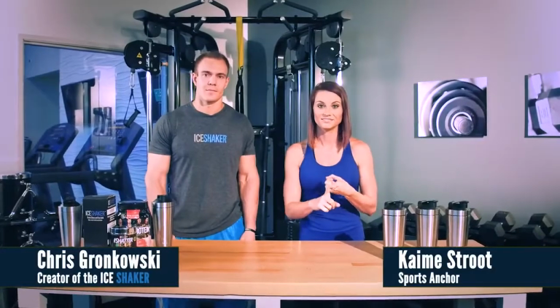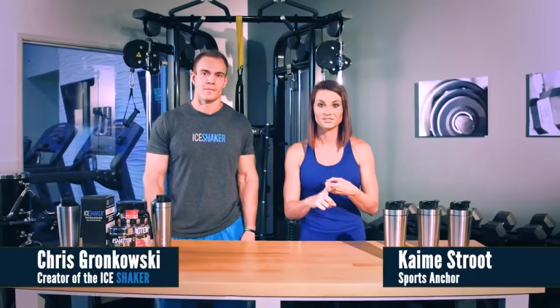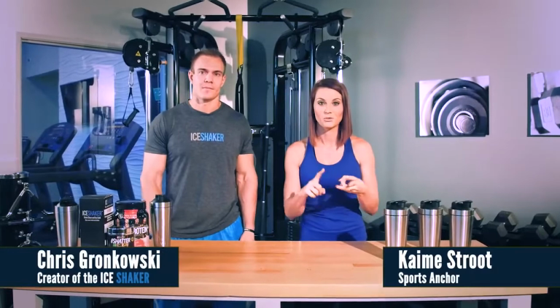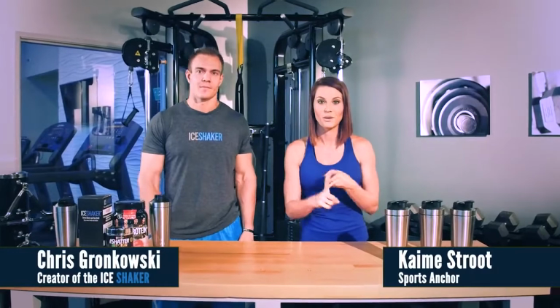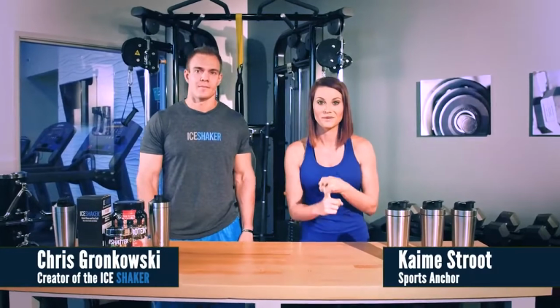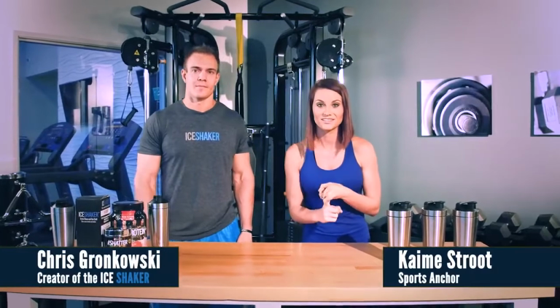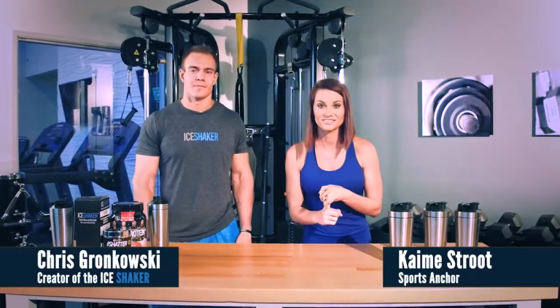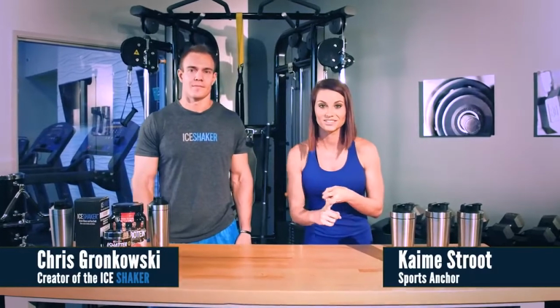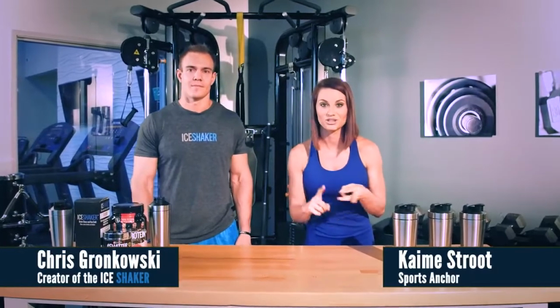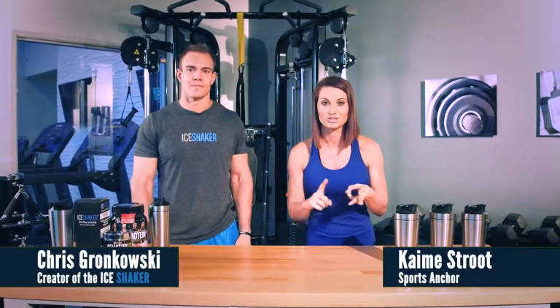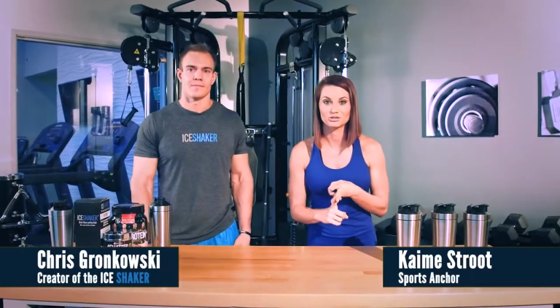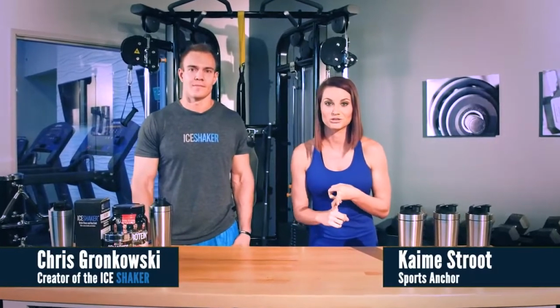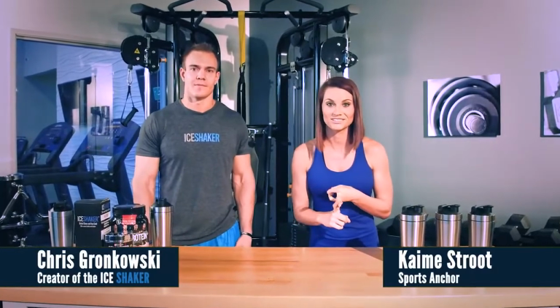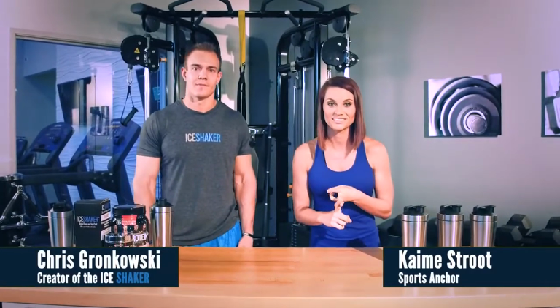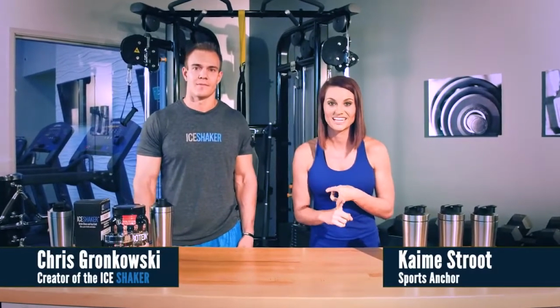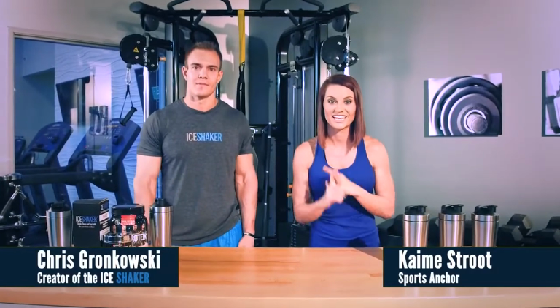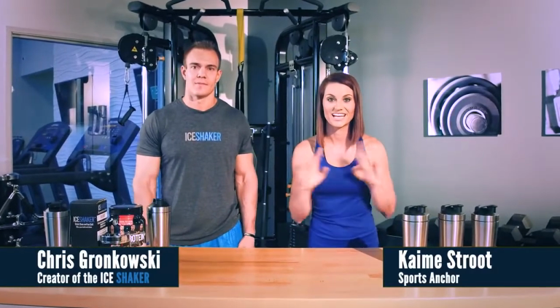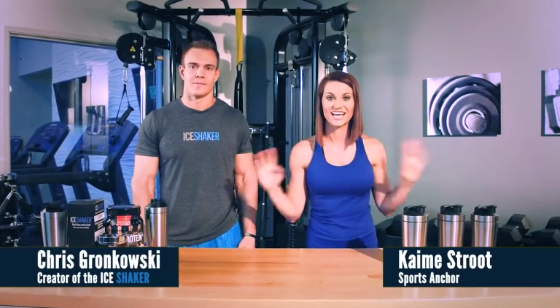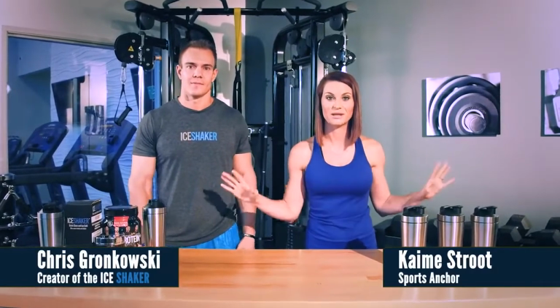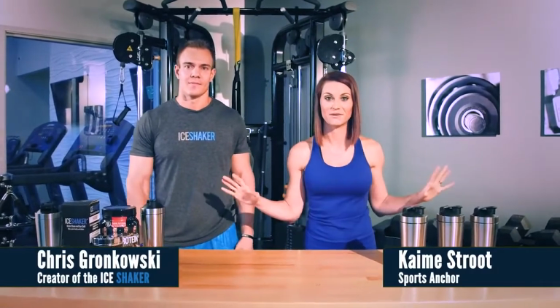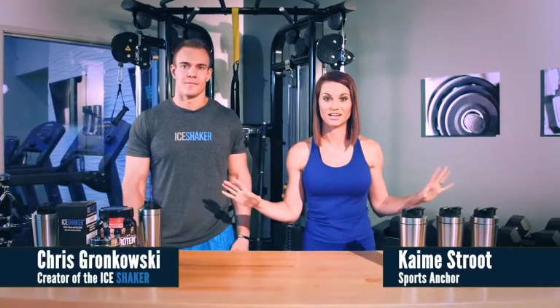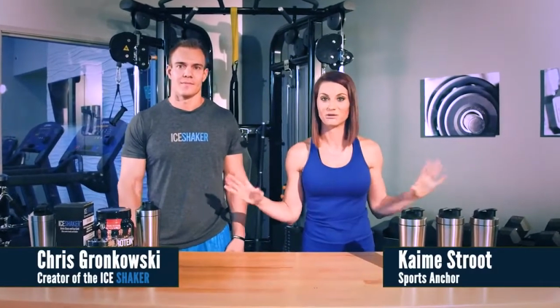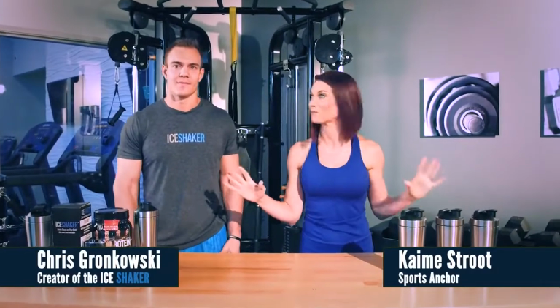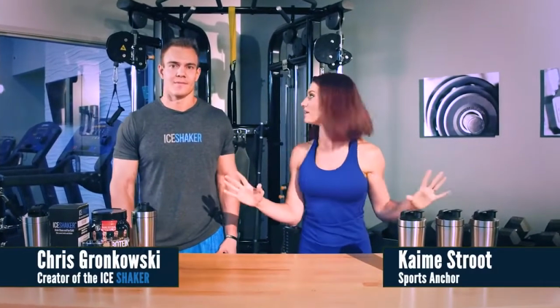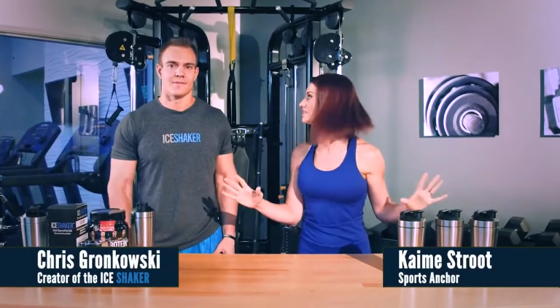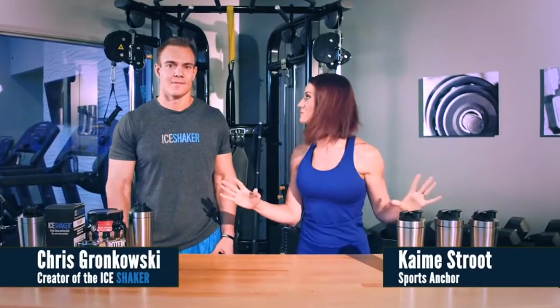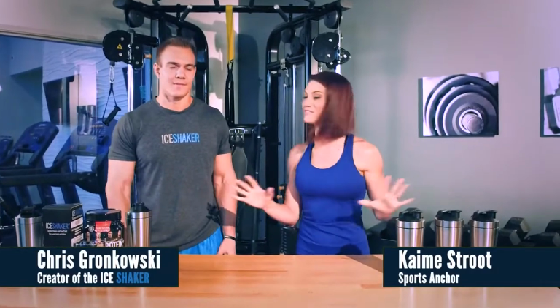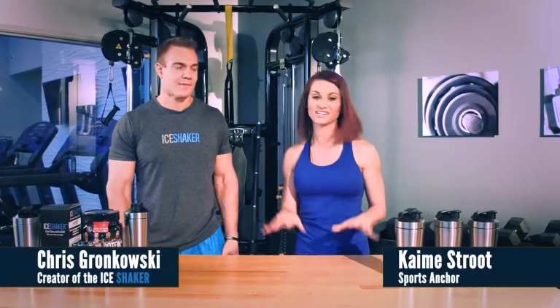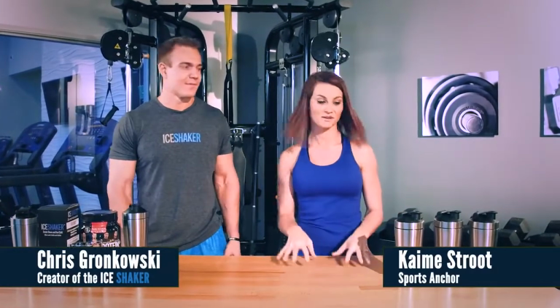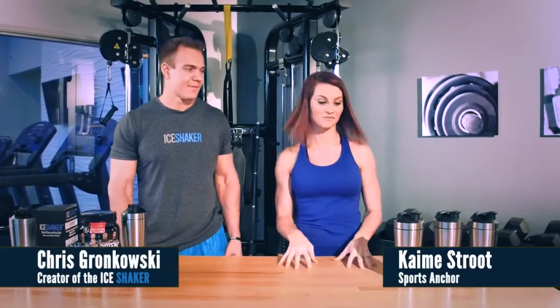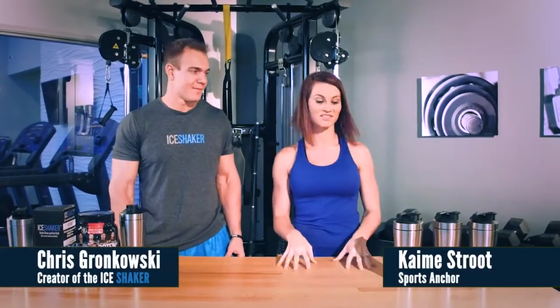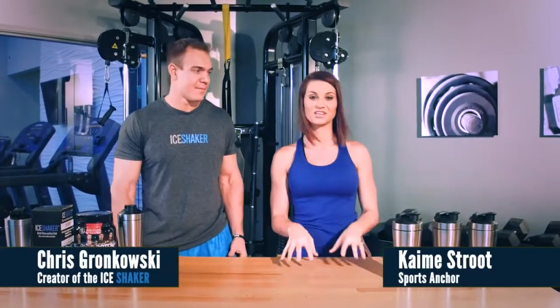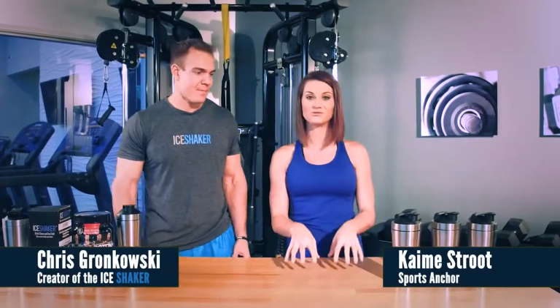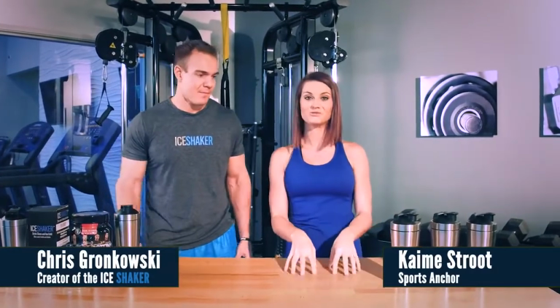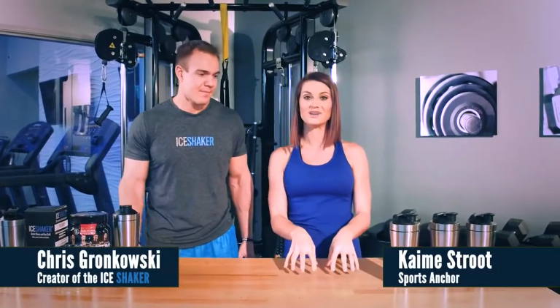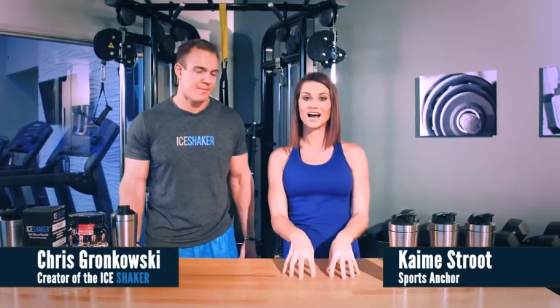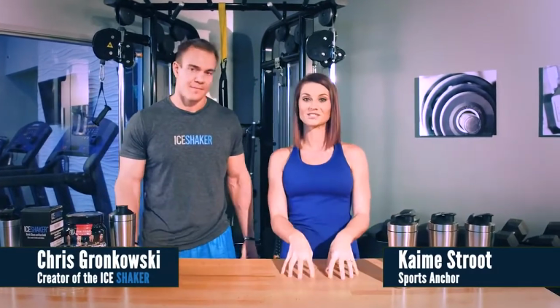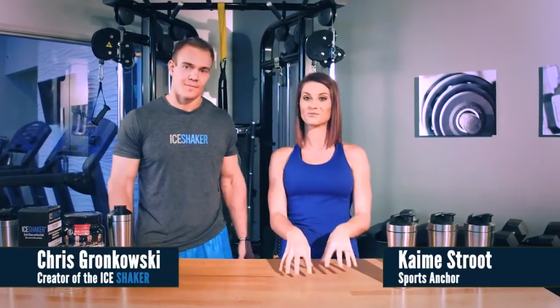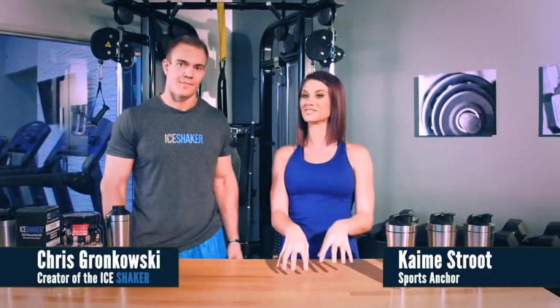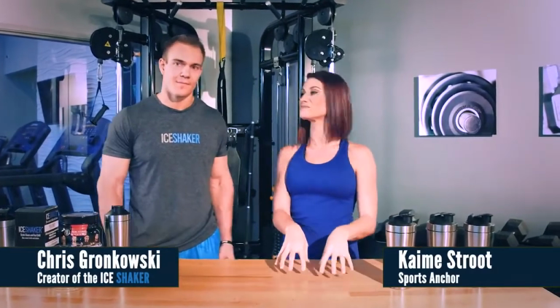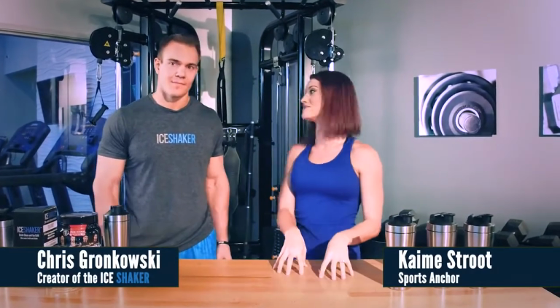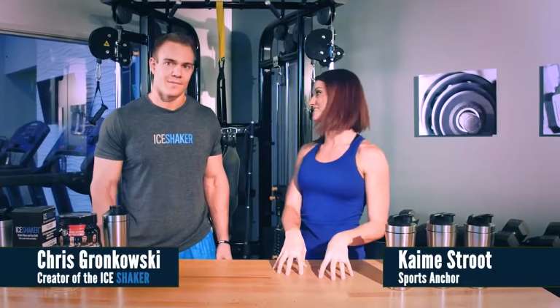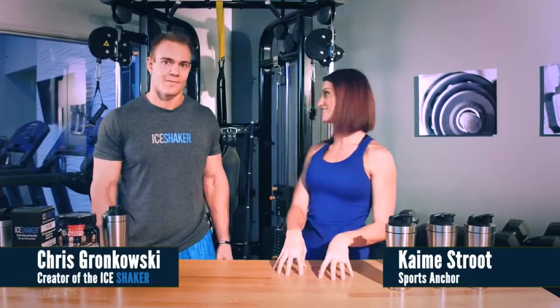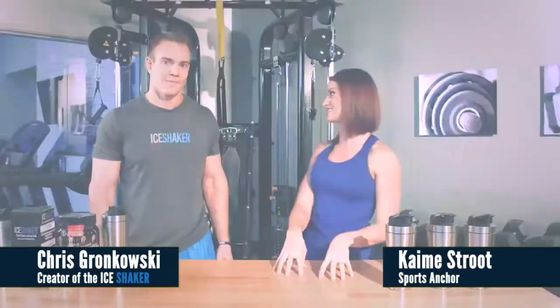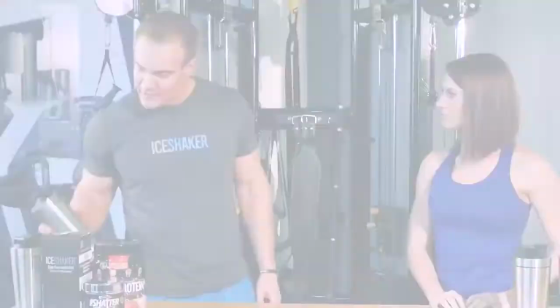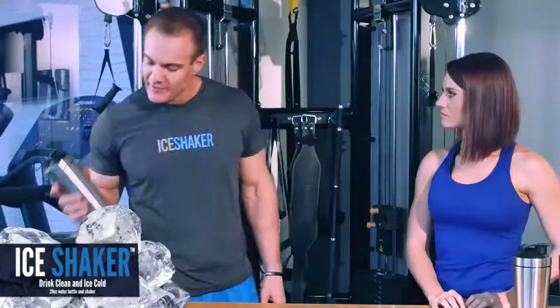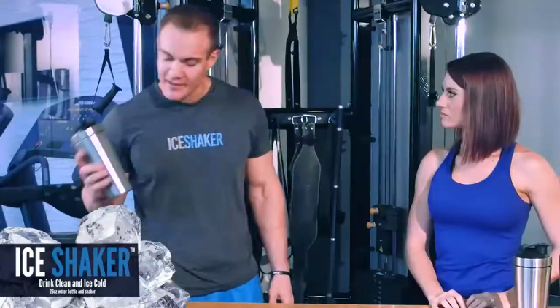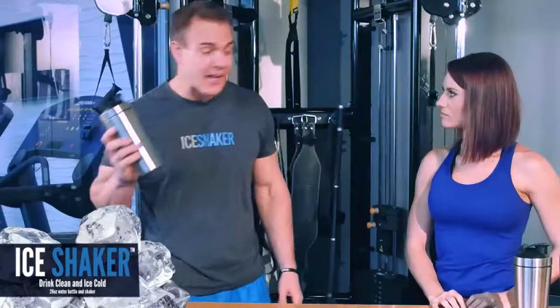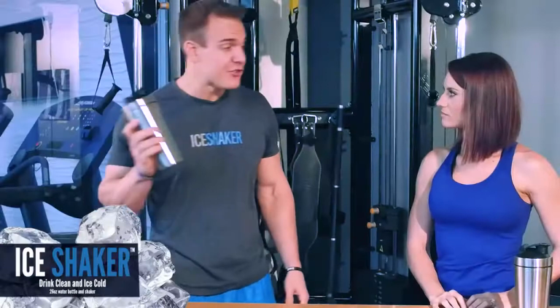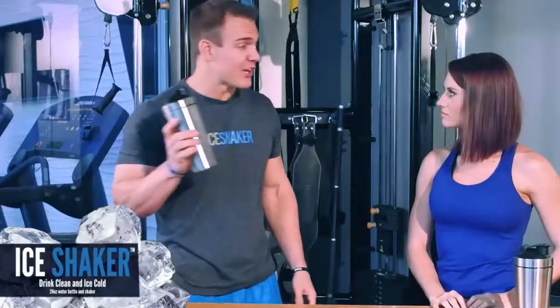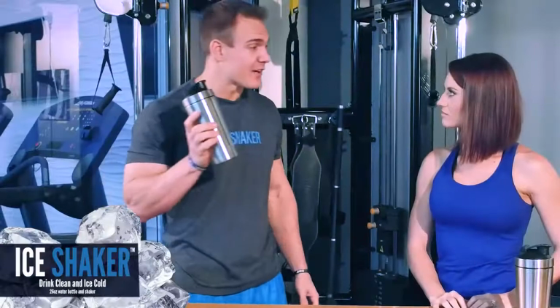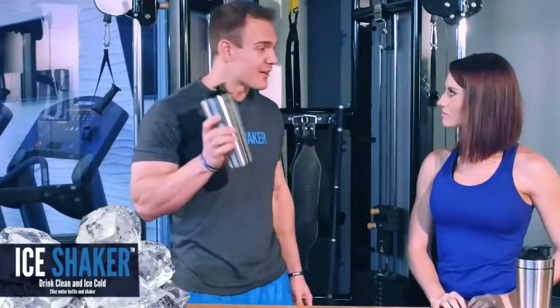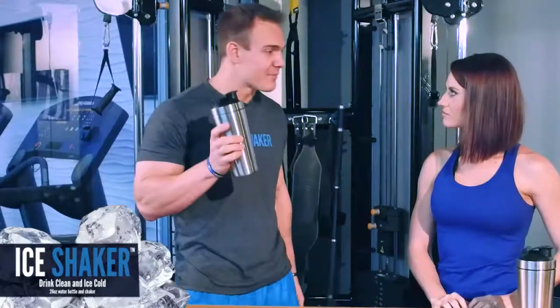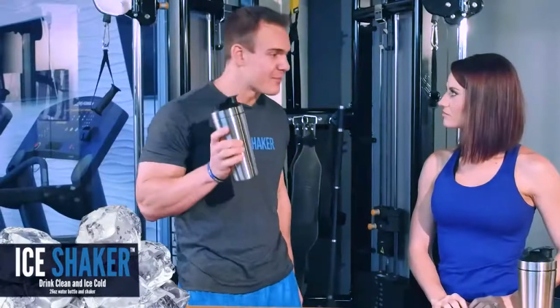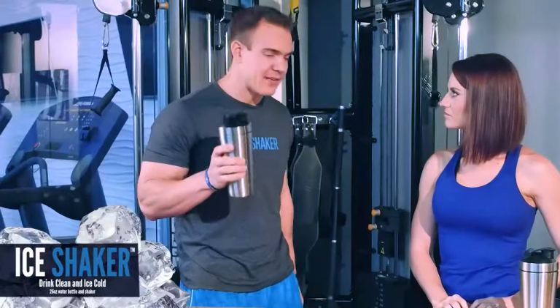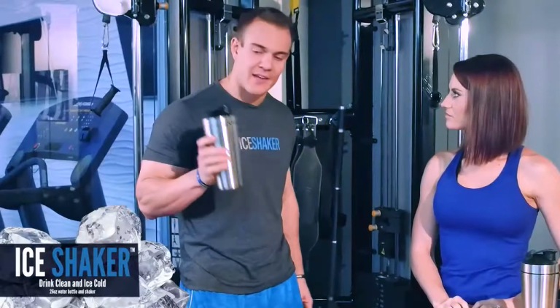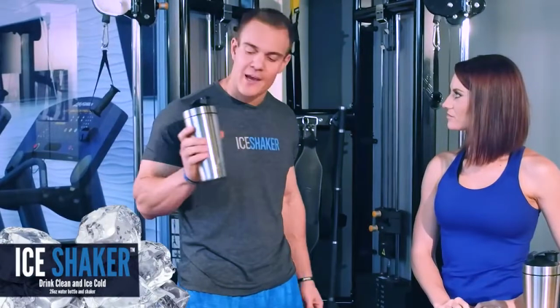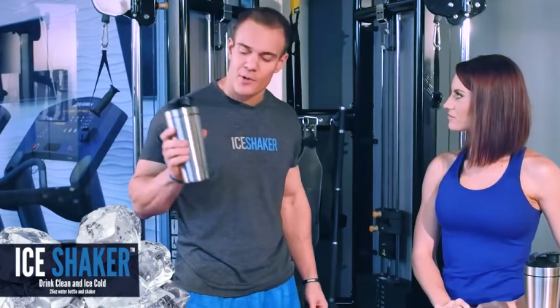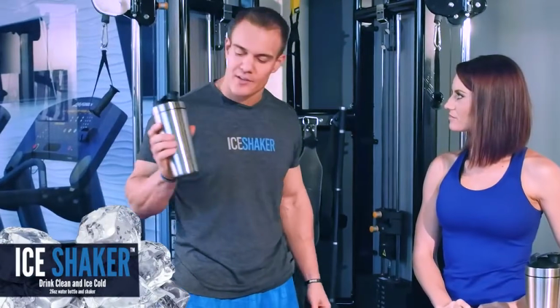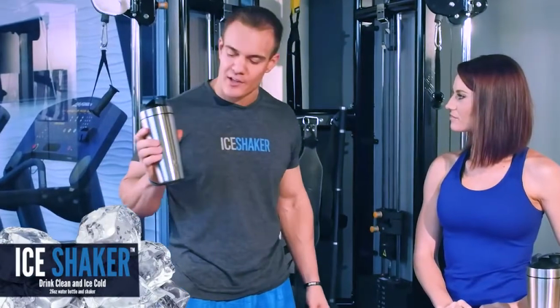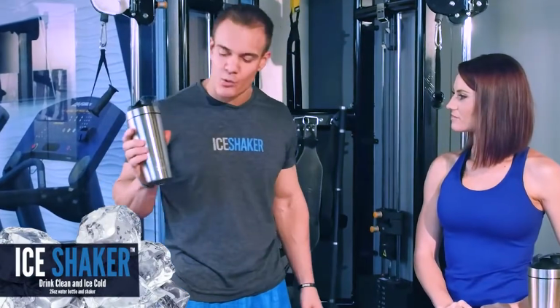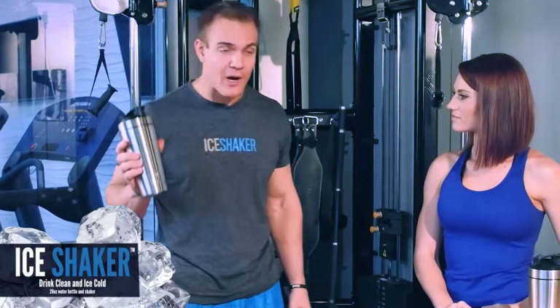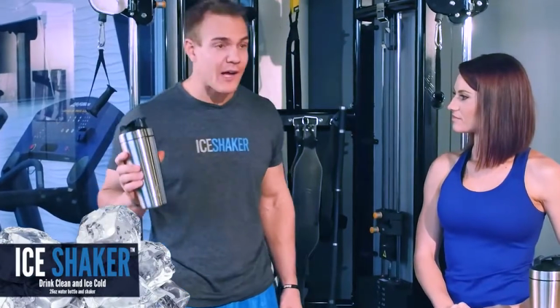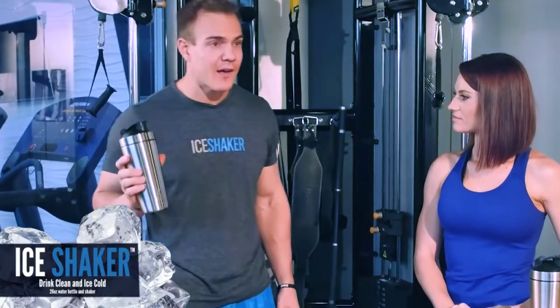Men, women, children, anybody, grandparents — we've got something that you do not want to miss. This is the Ice Shaker. Today I'm going to tell you why.